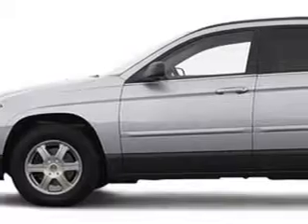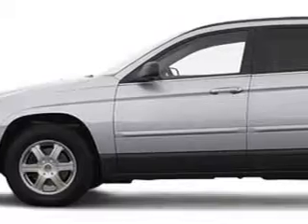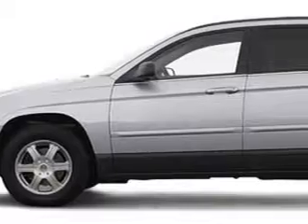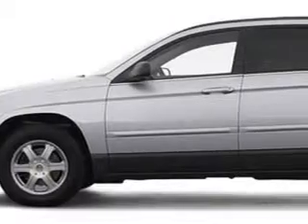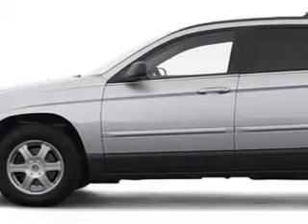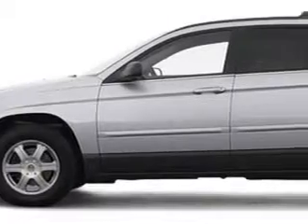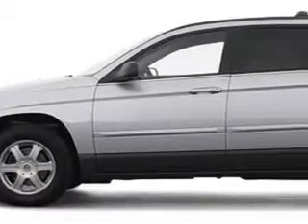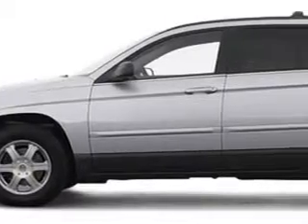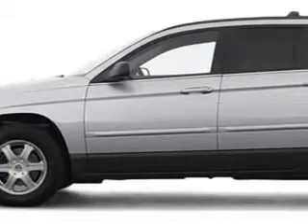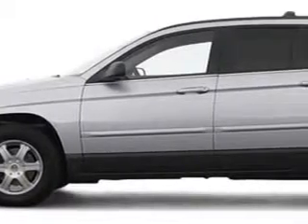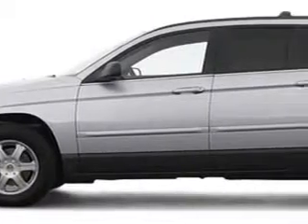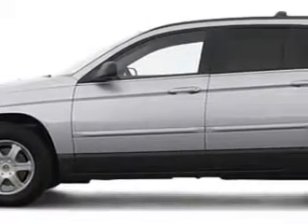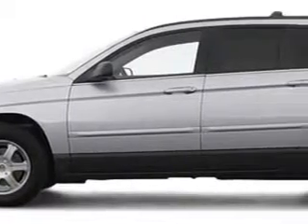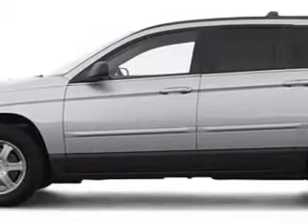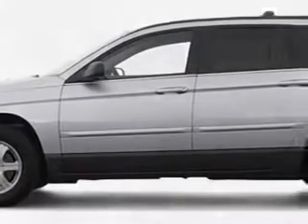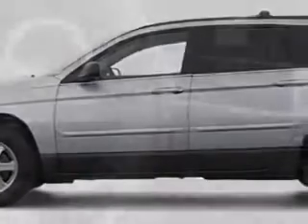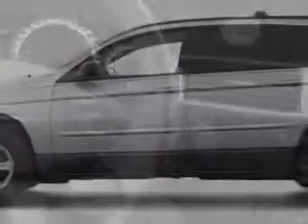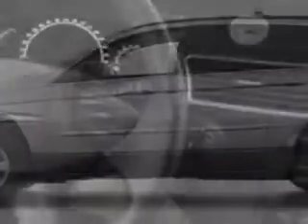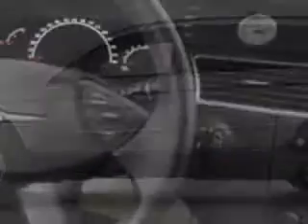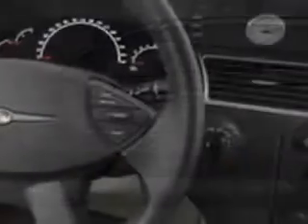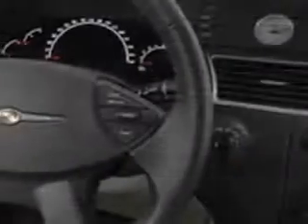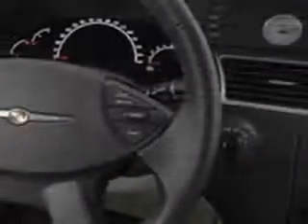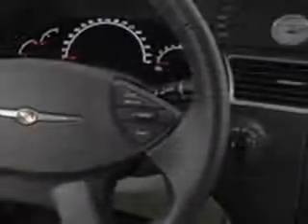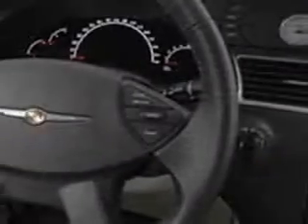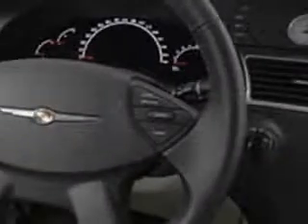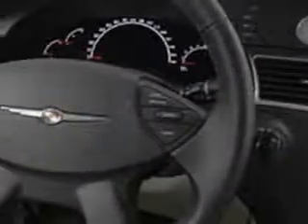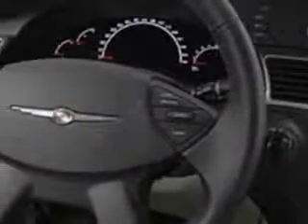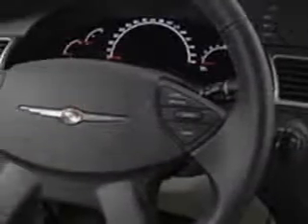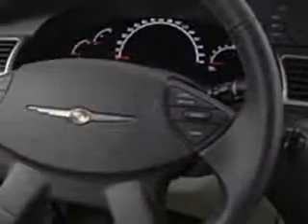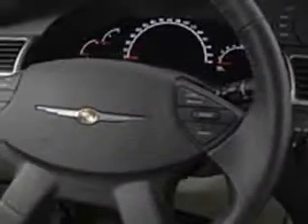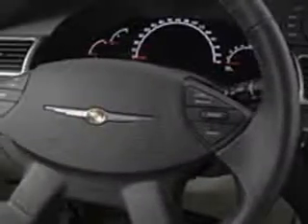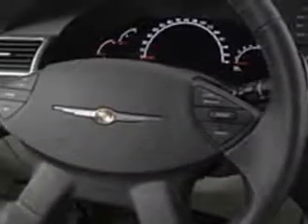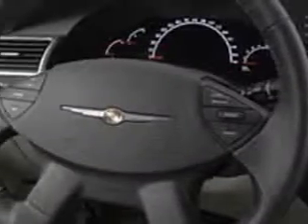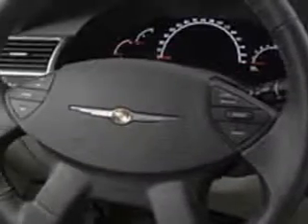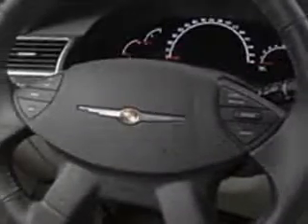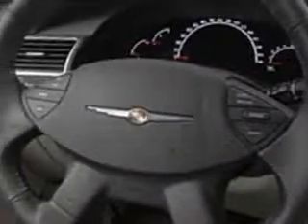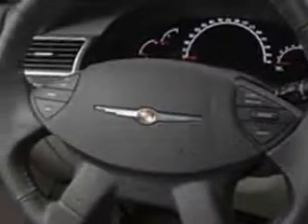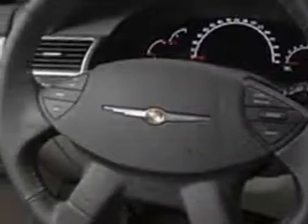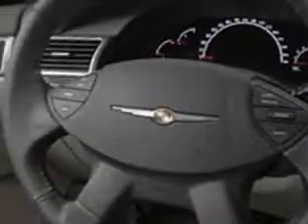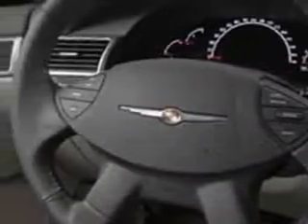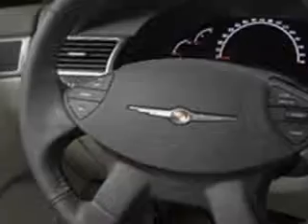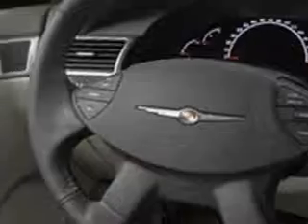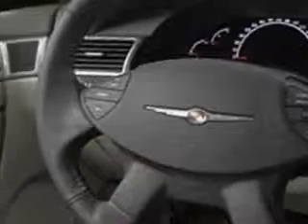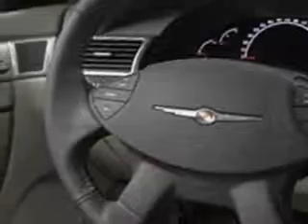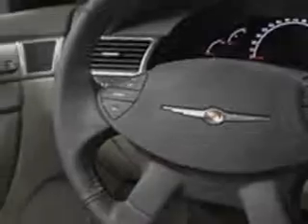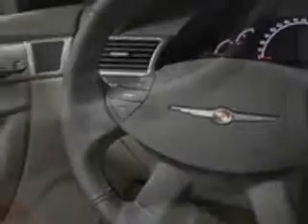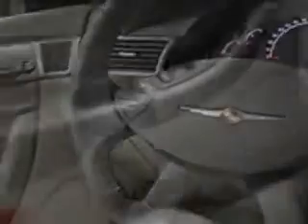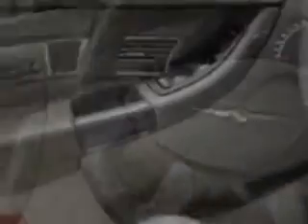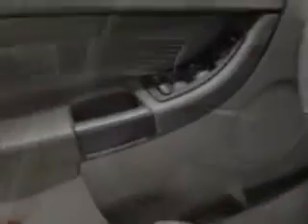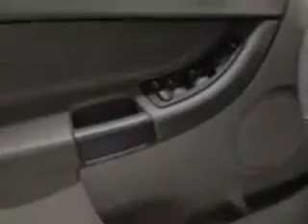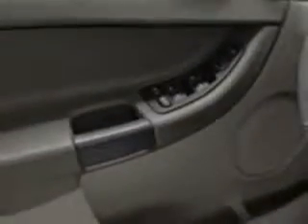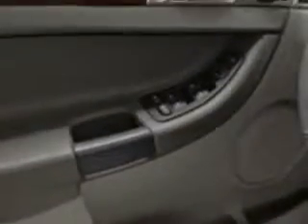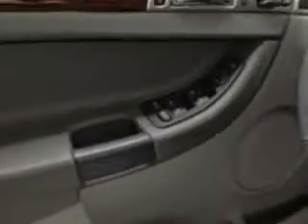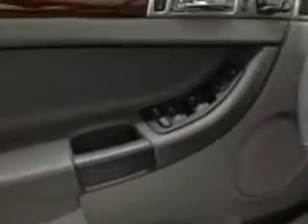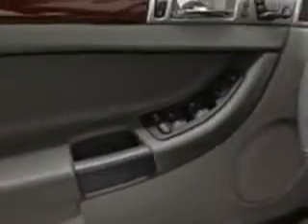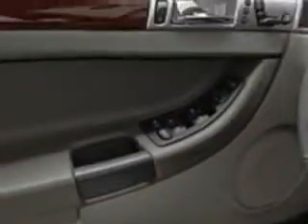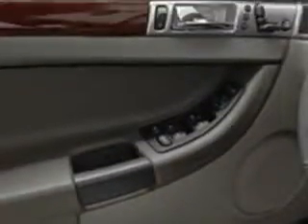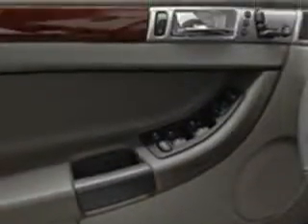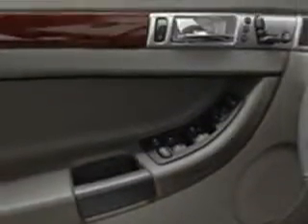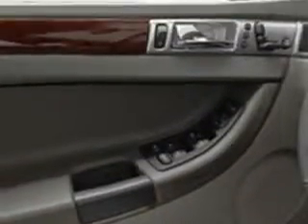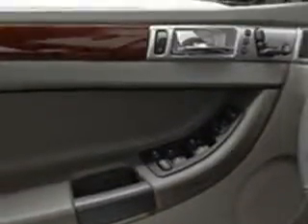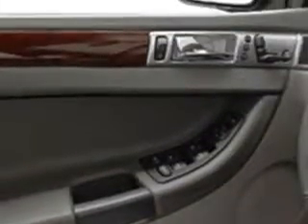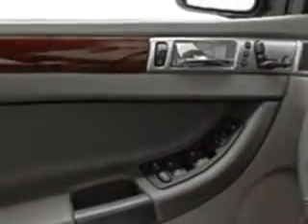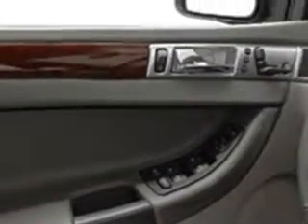Check out this Silver 04 Chrysler Pacifica Wagon, equipped with a six-cylinder engine and an automatic transmission.